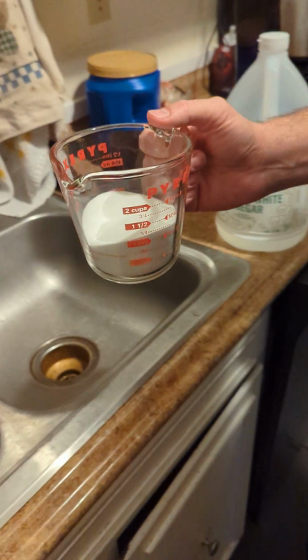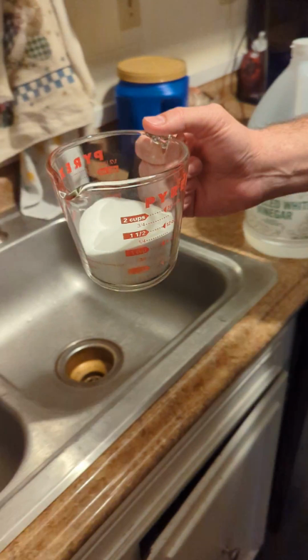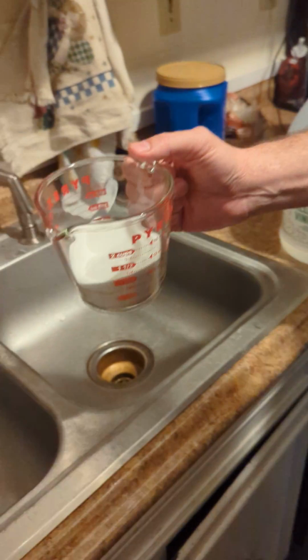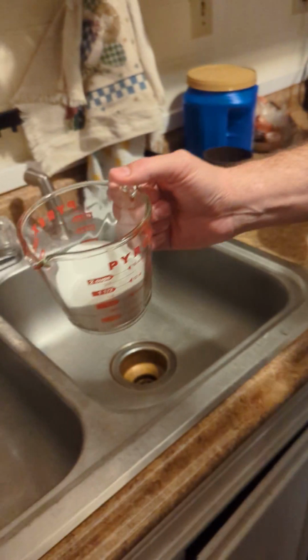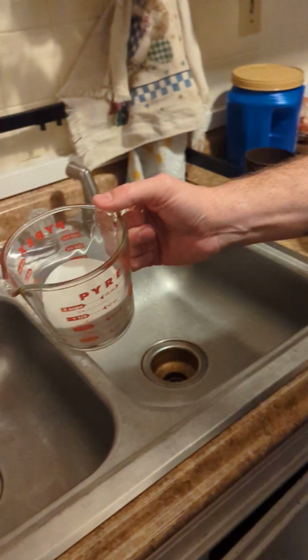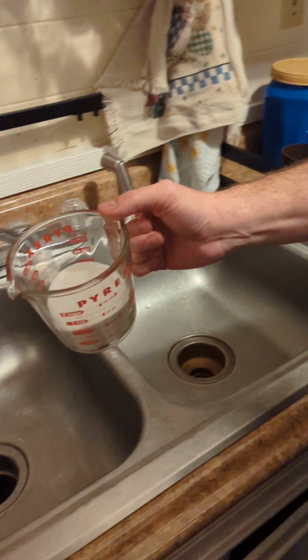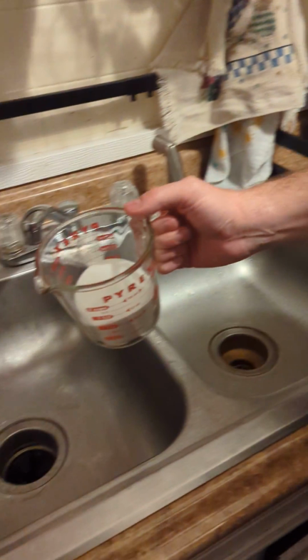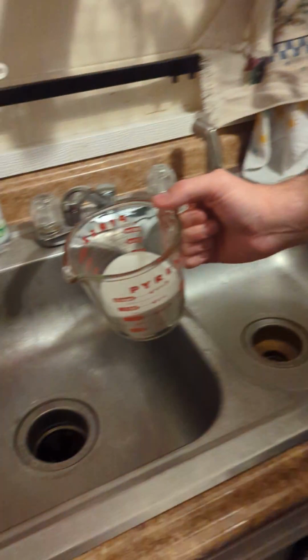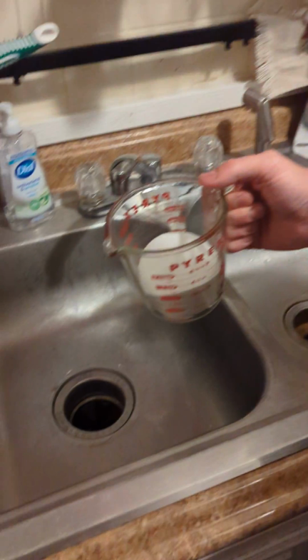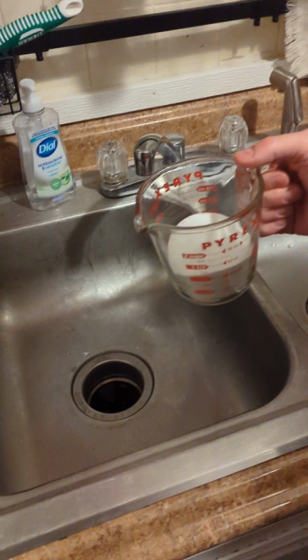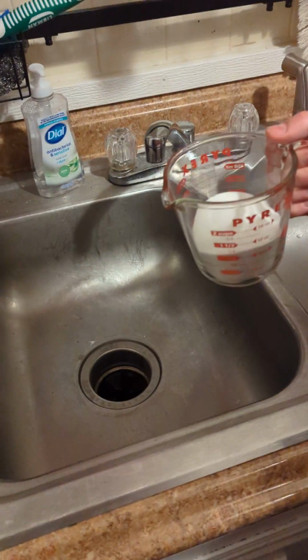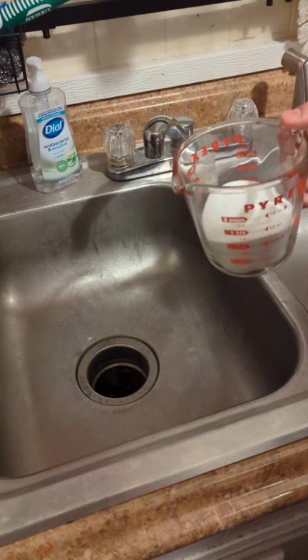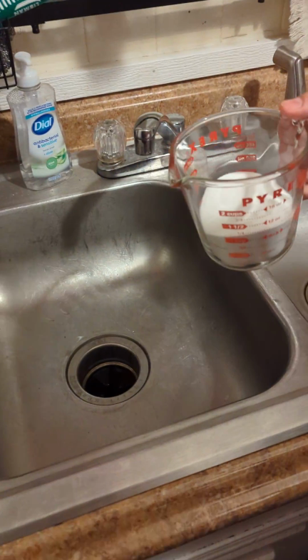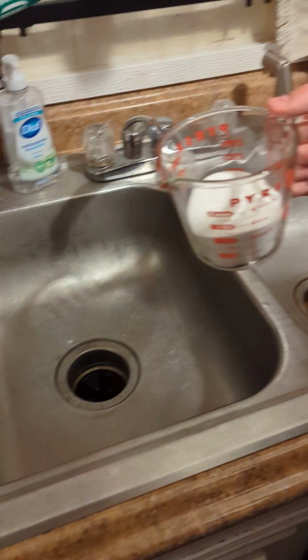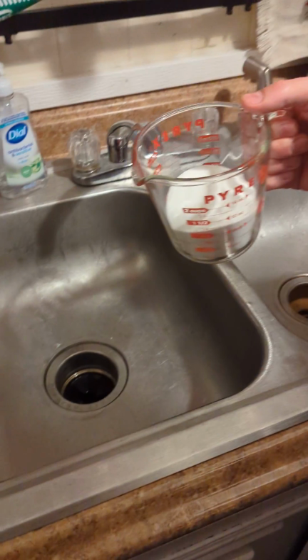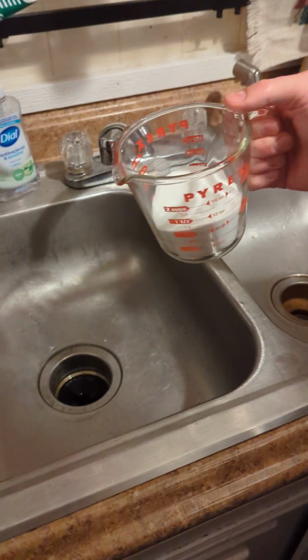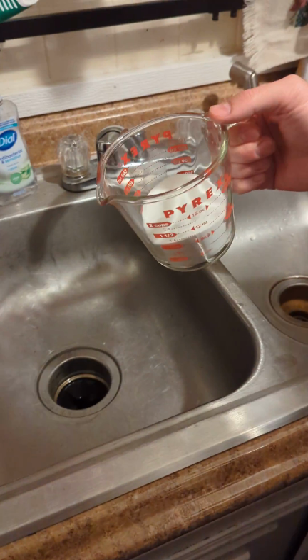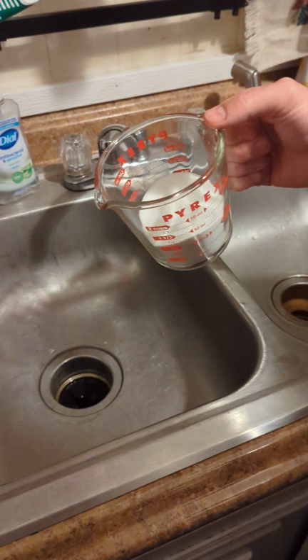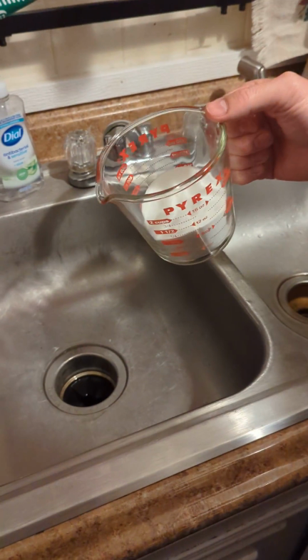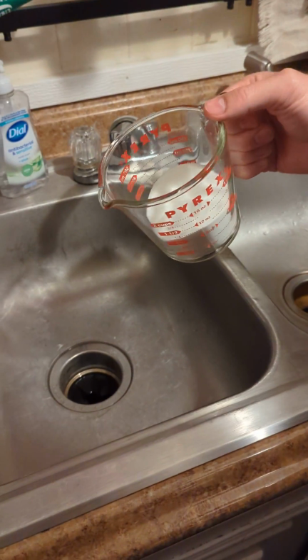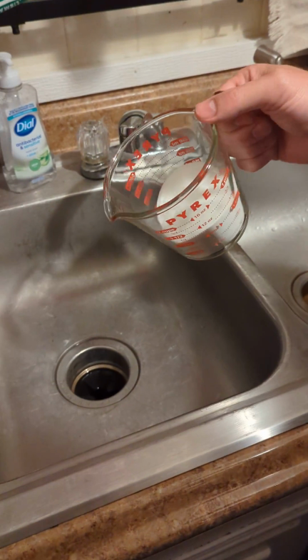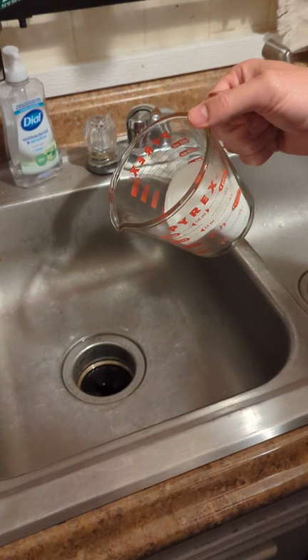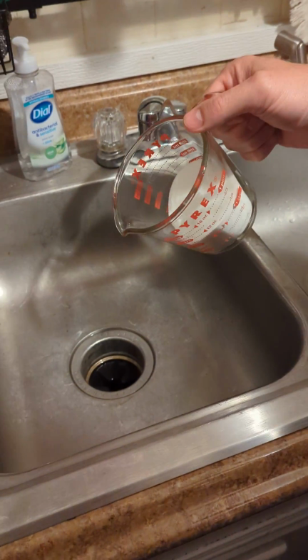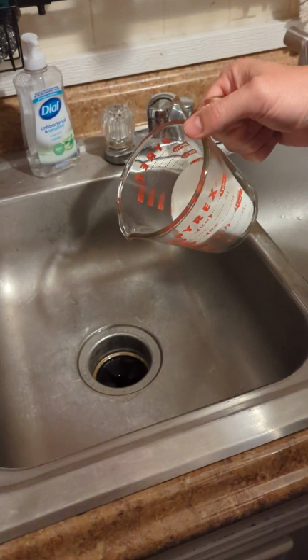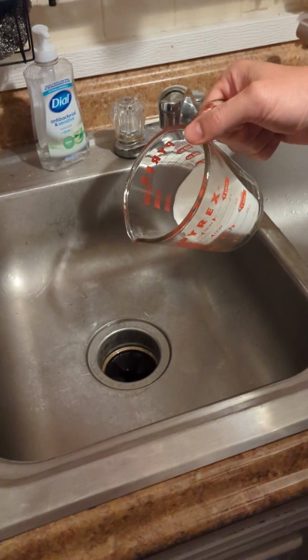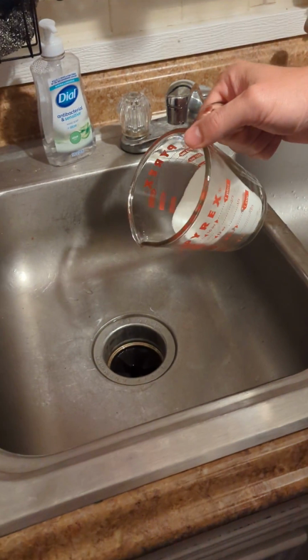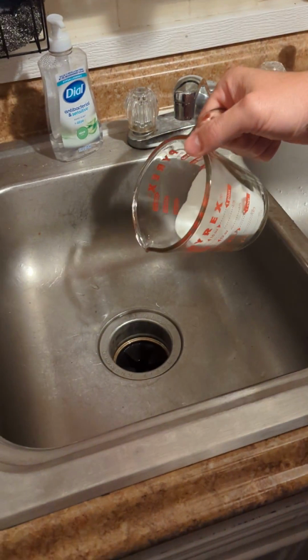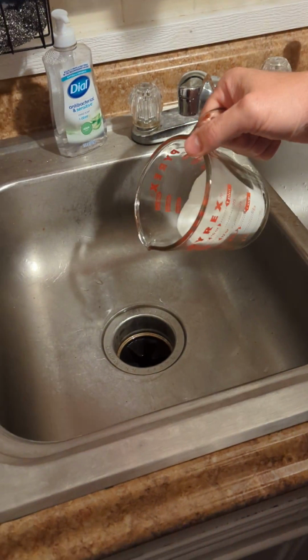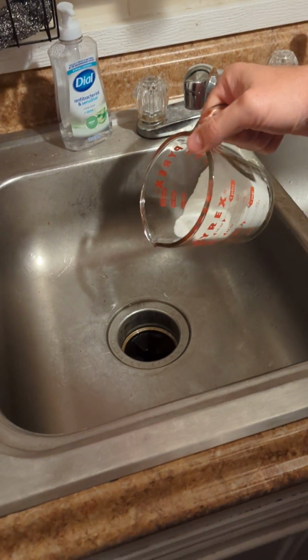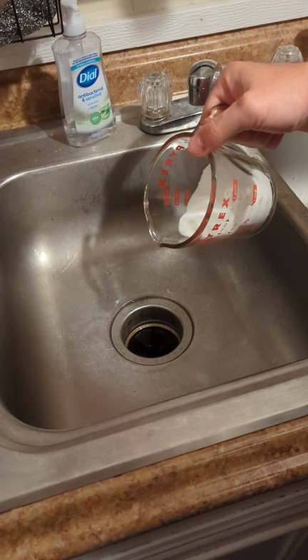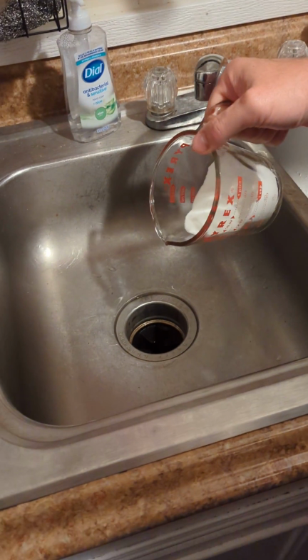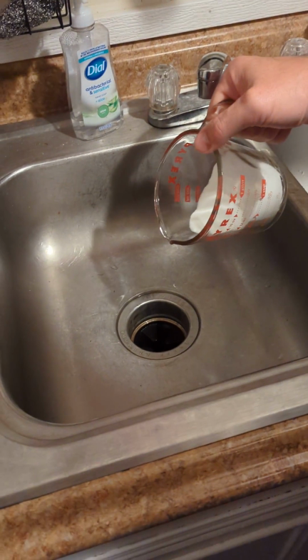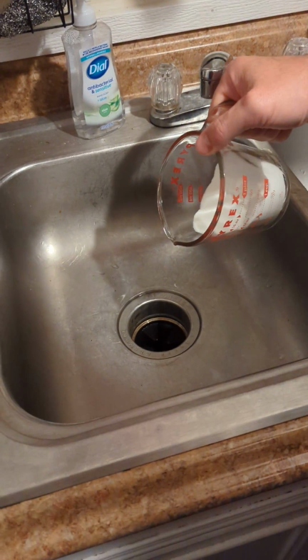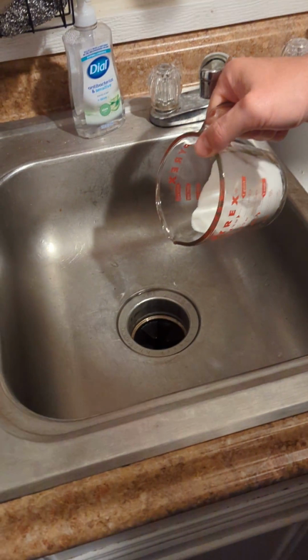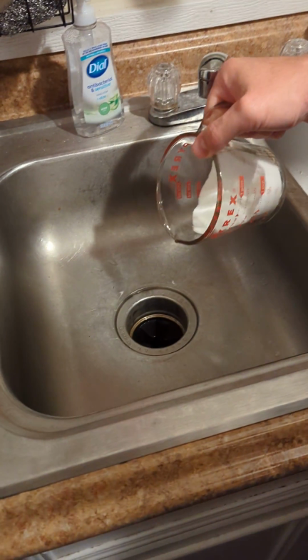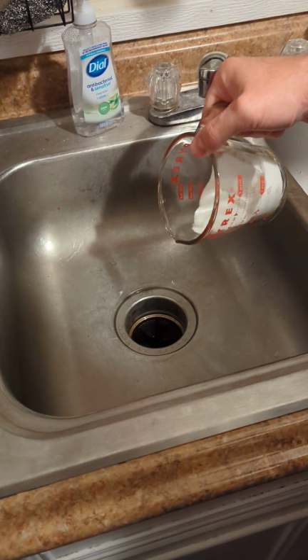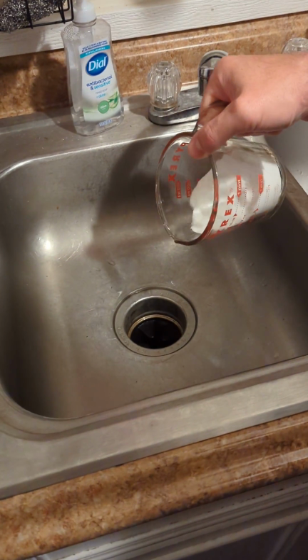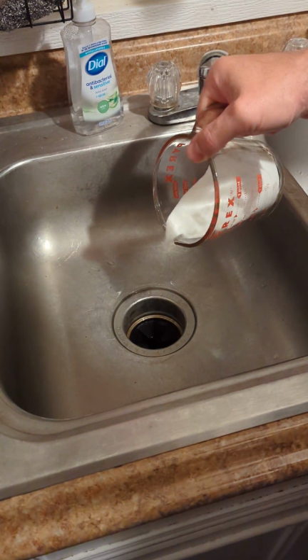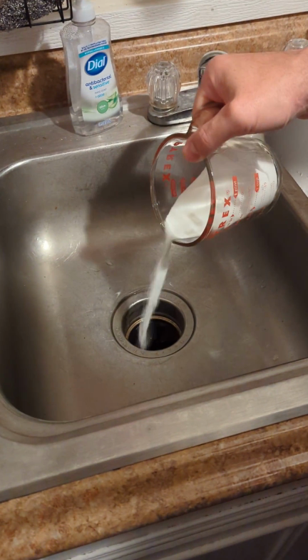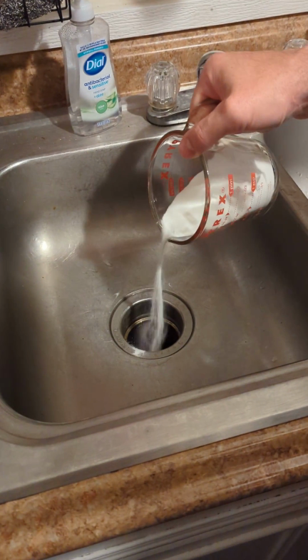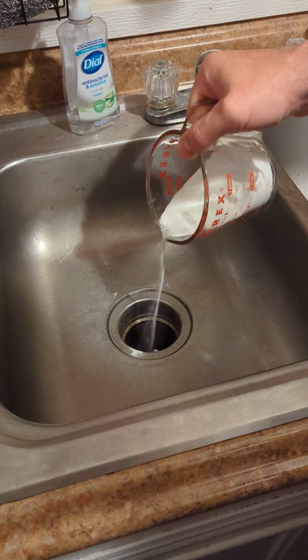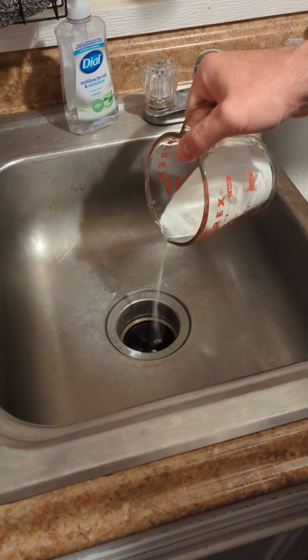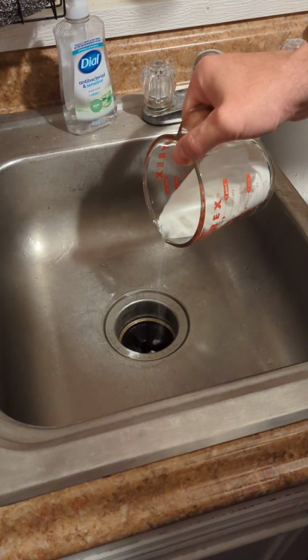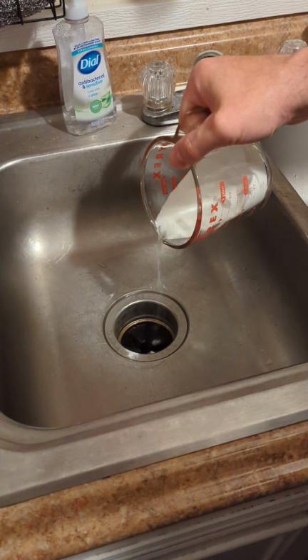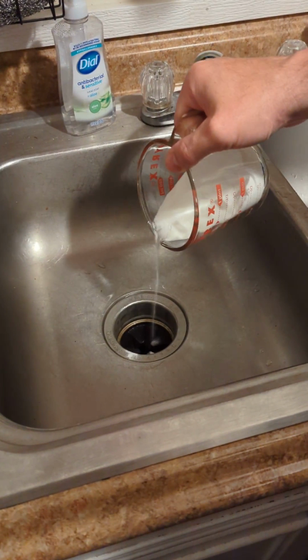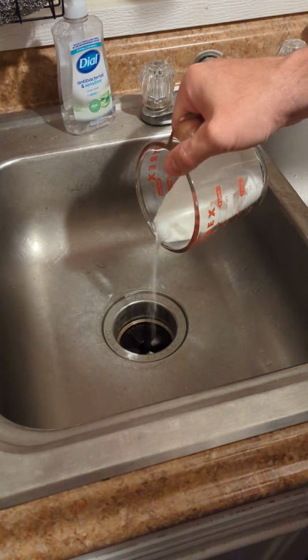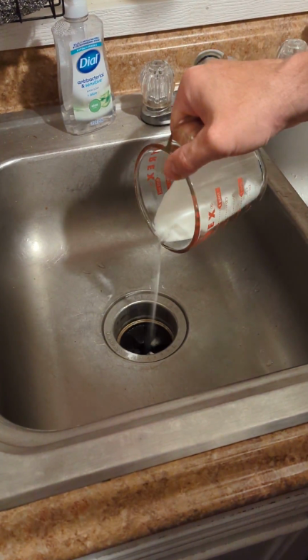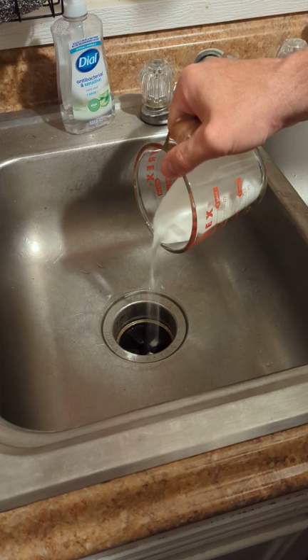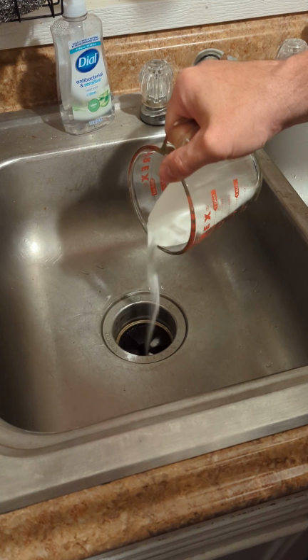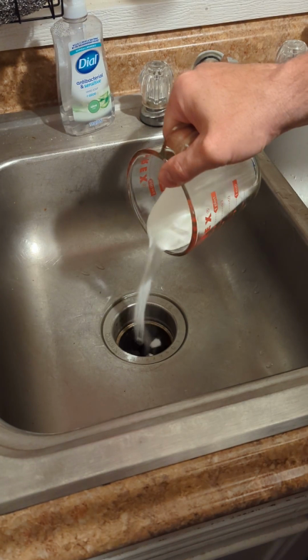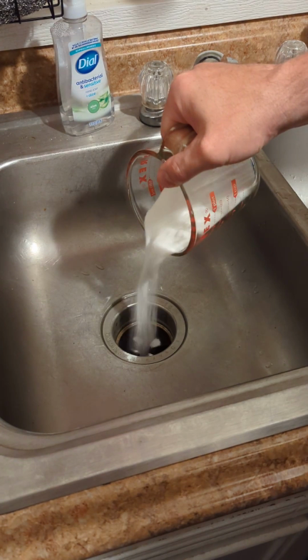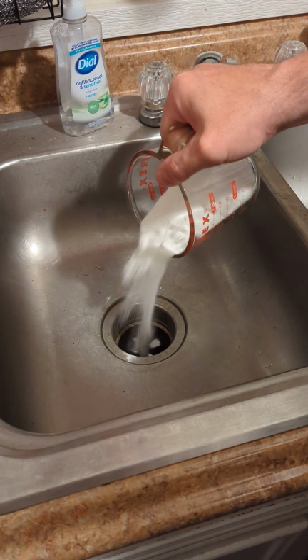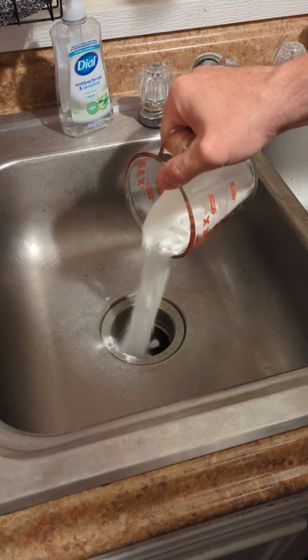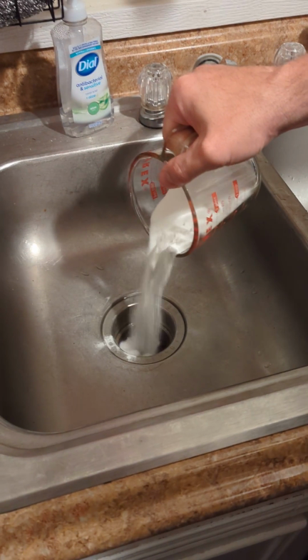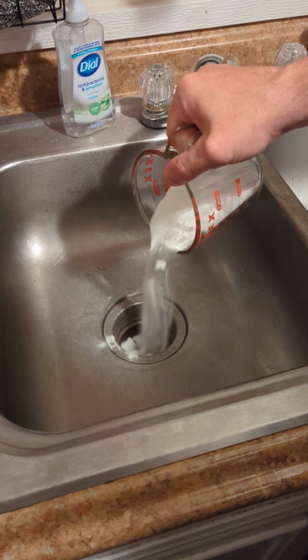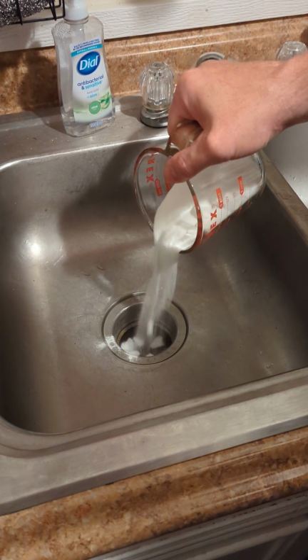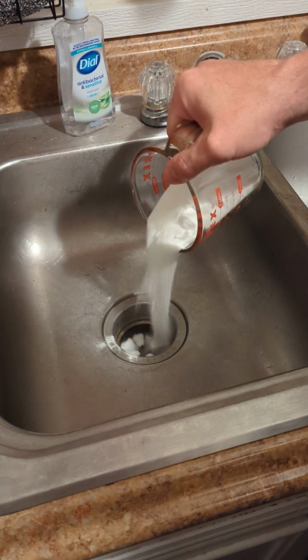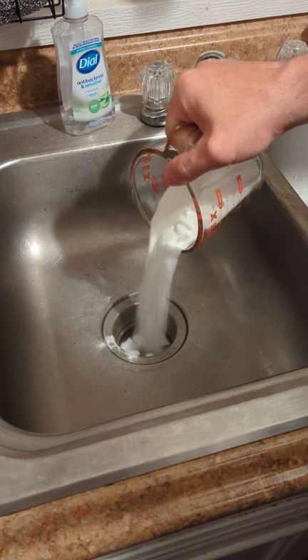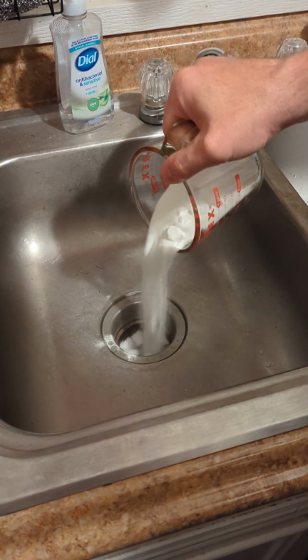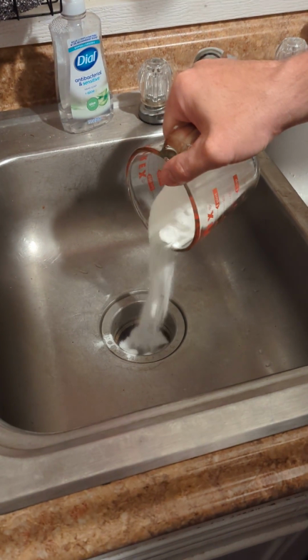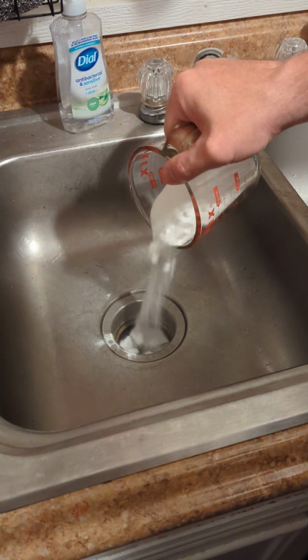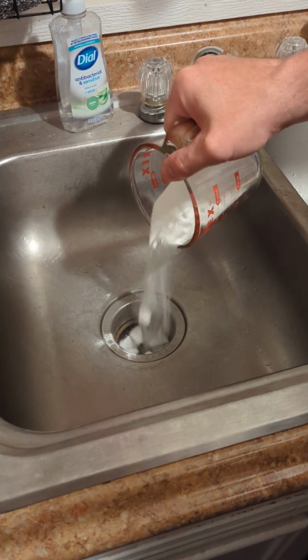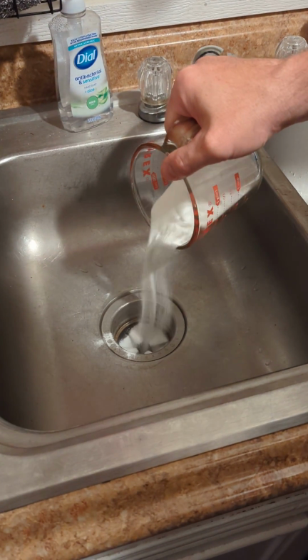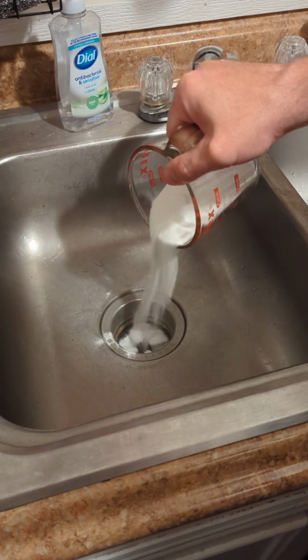All right, we are doing baking soda in the sink — baking soda and salt. All right, we're gonna clean out the sink.